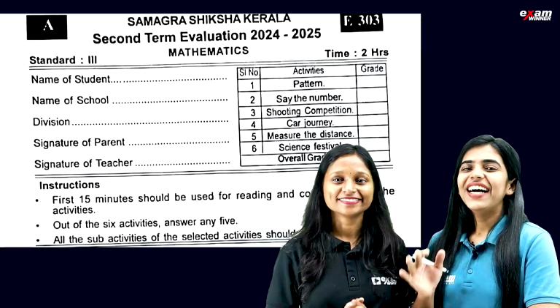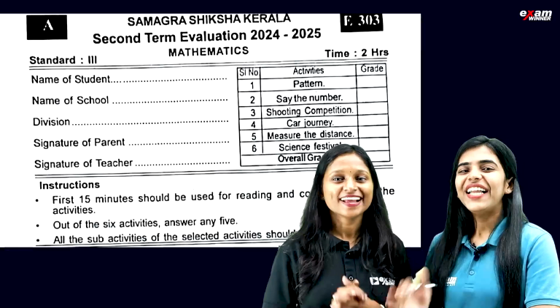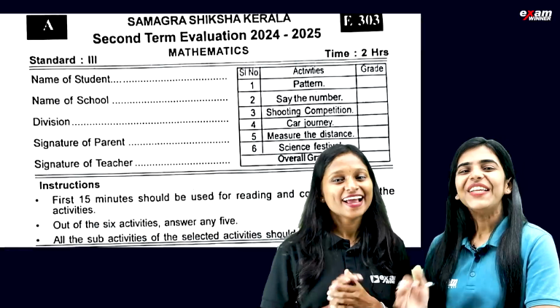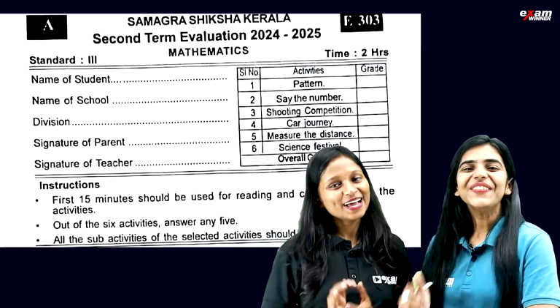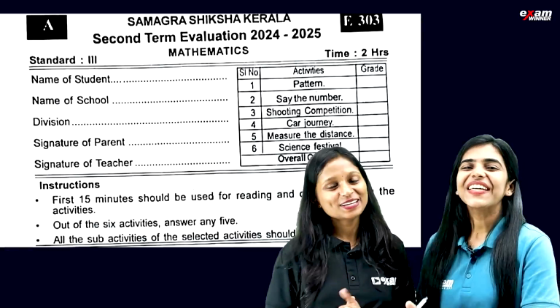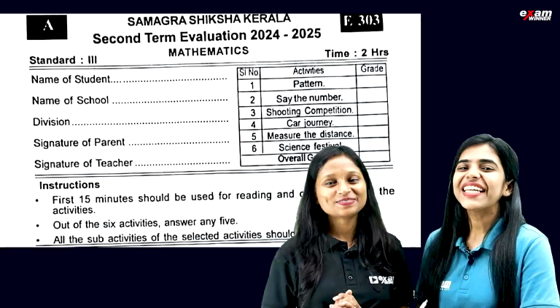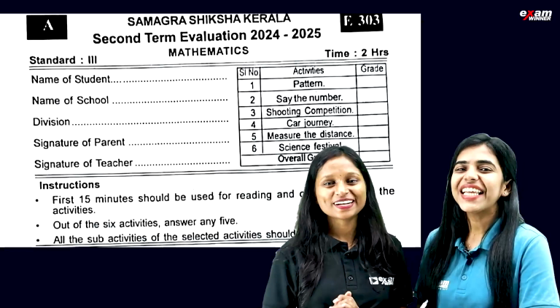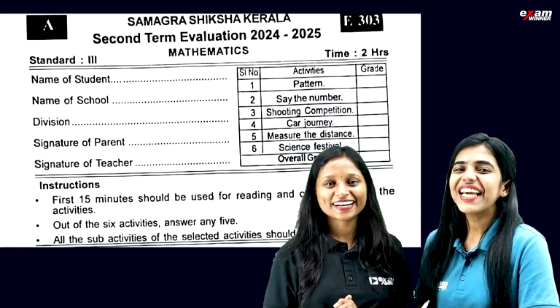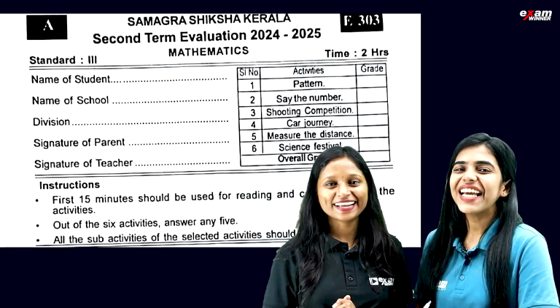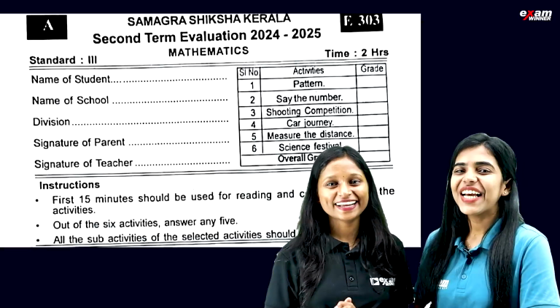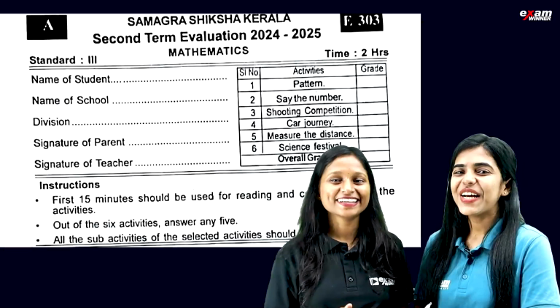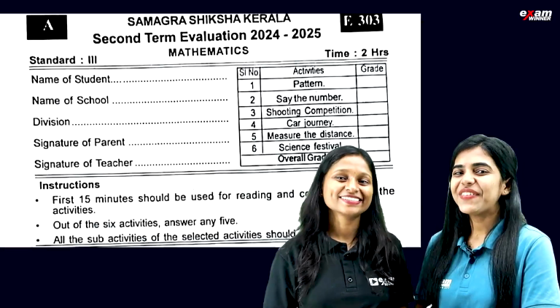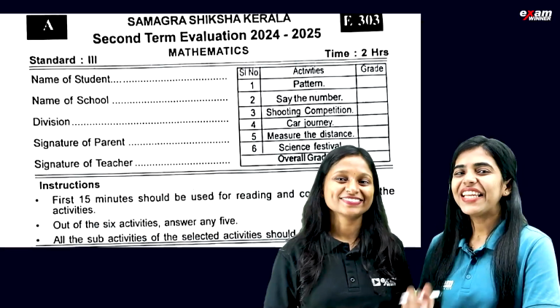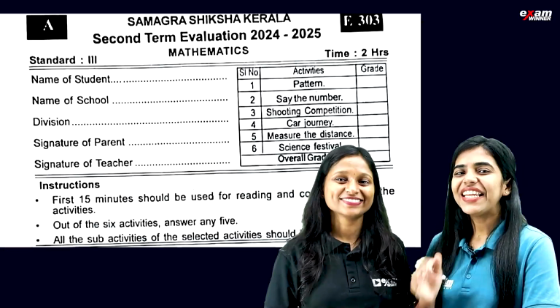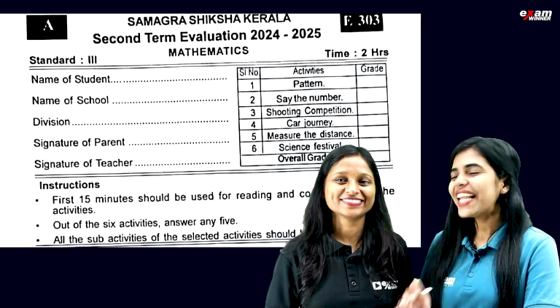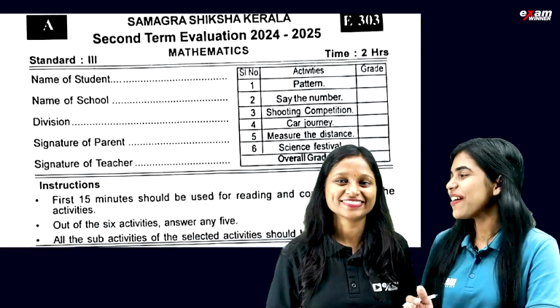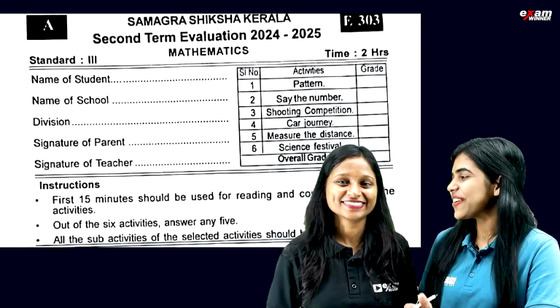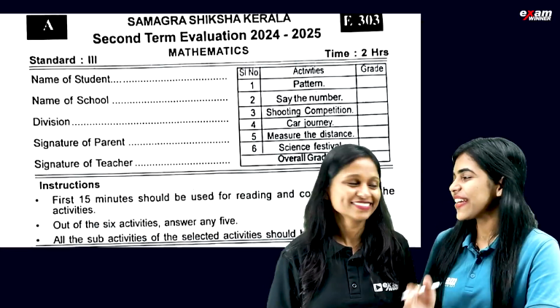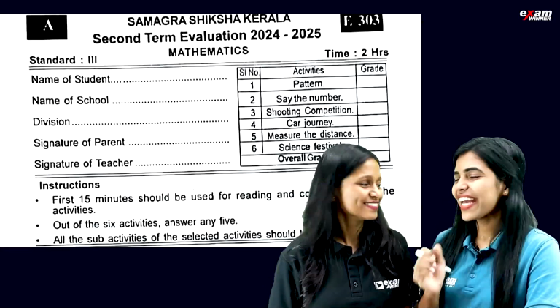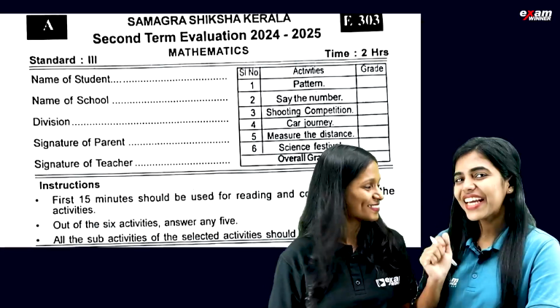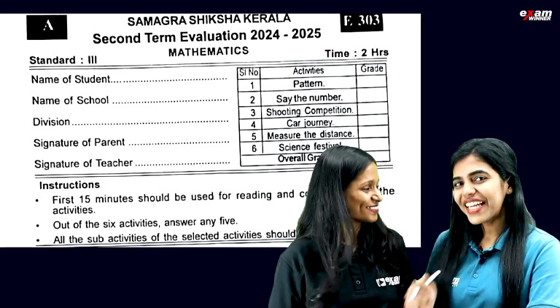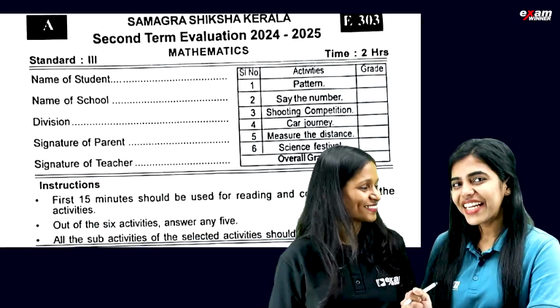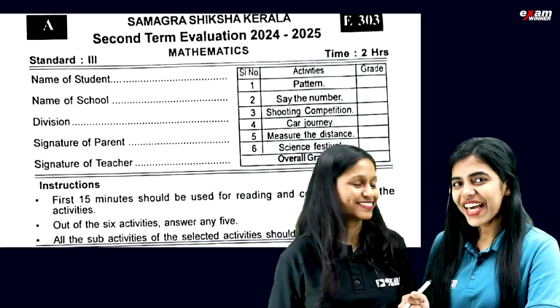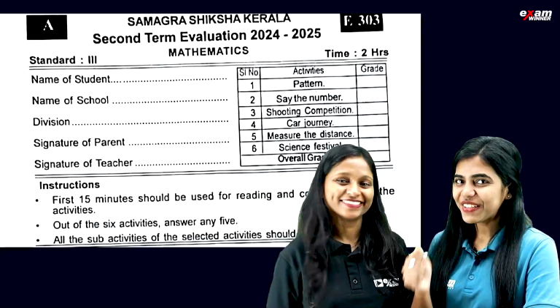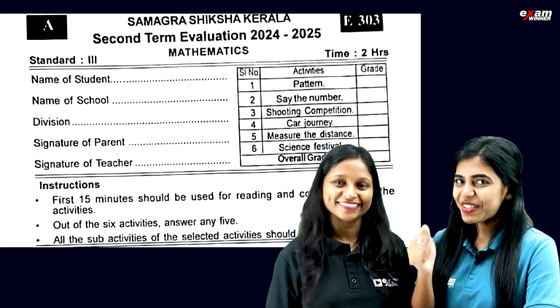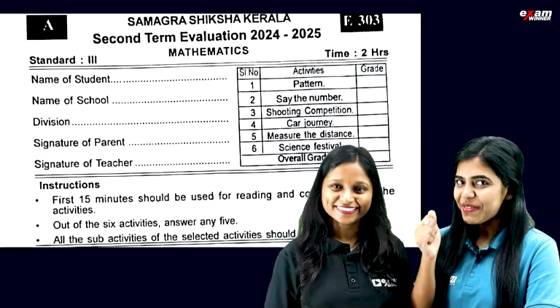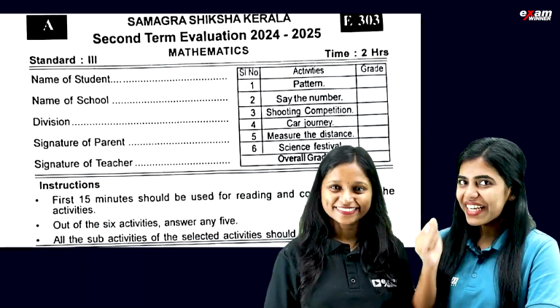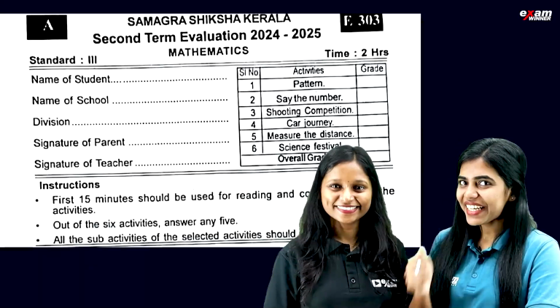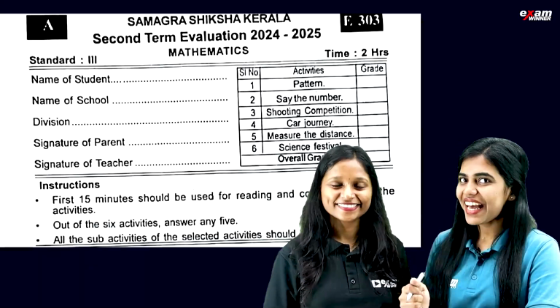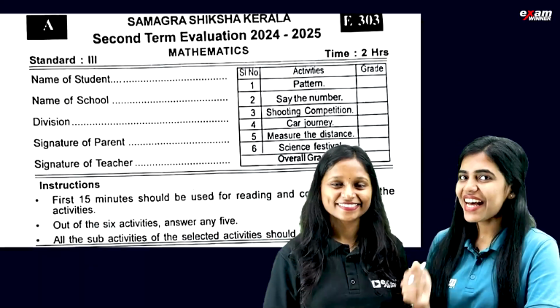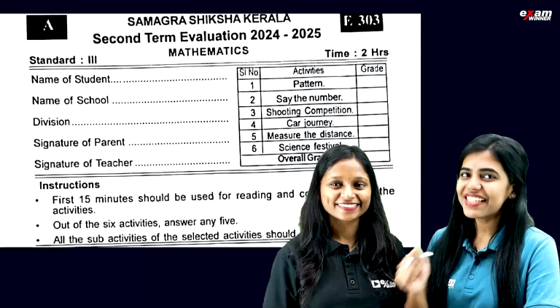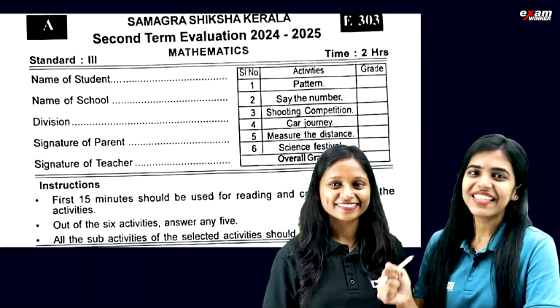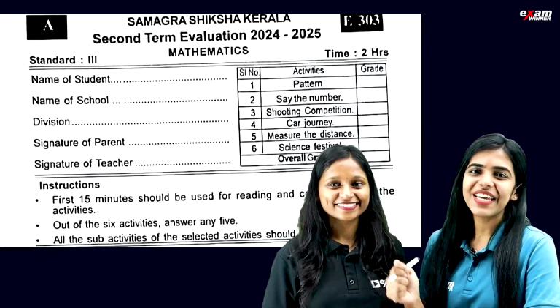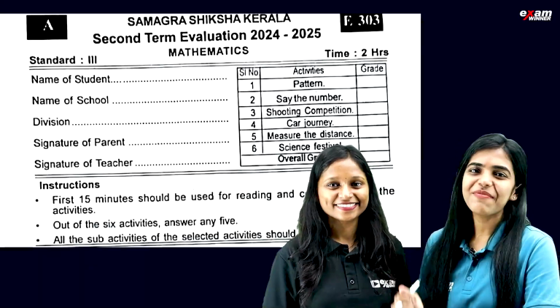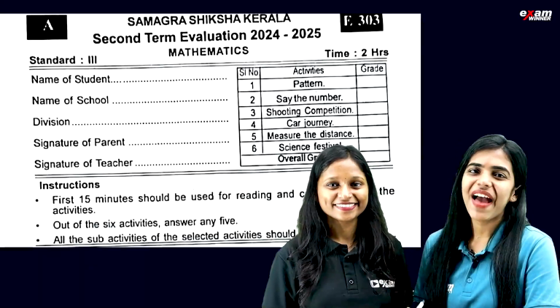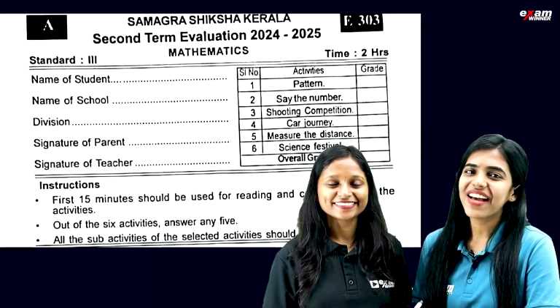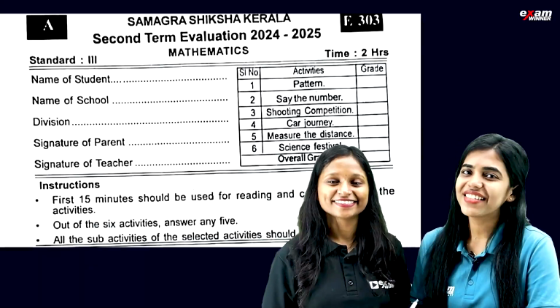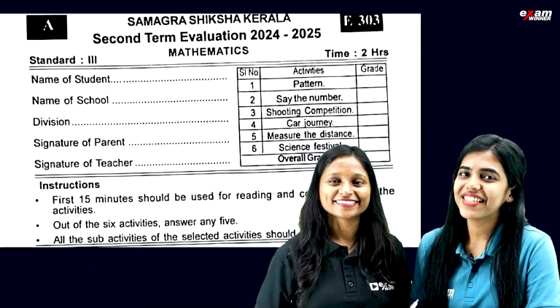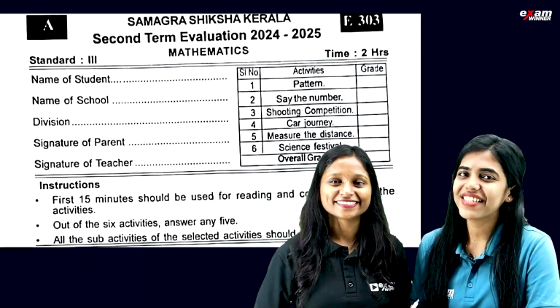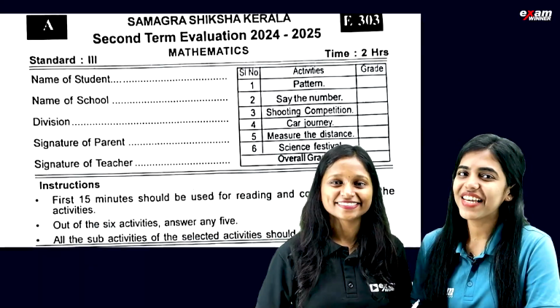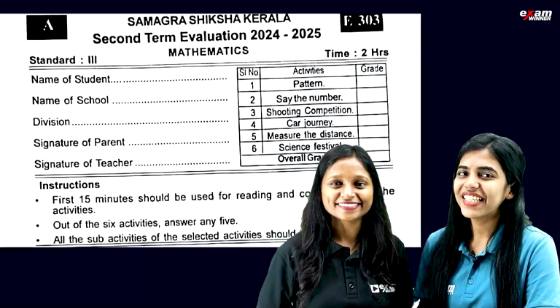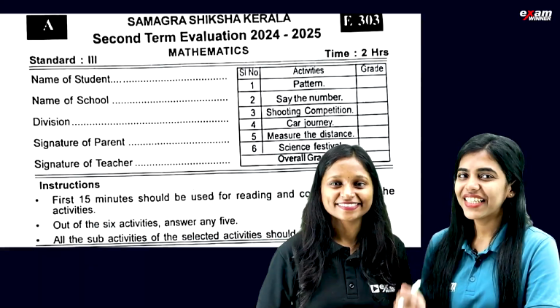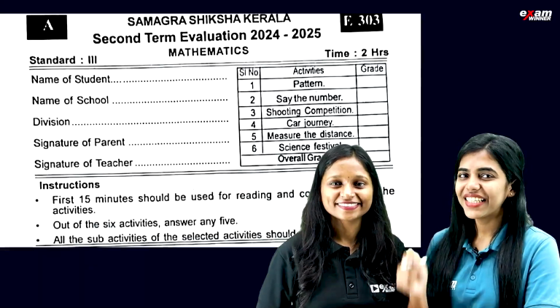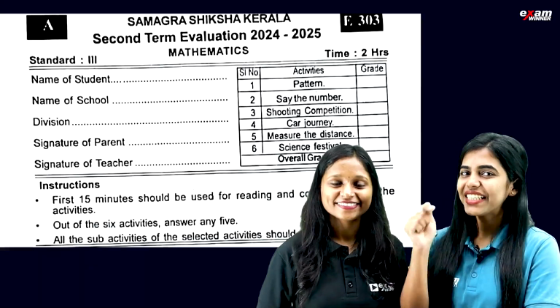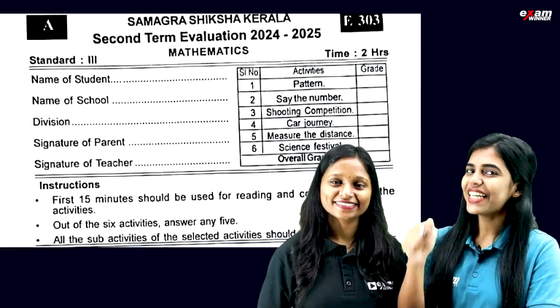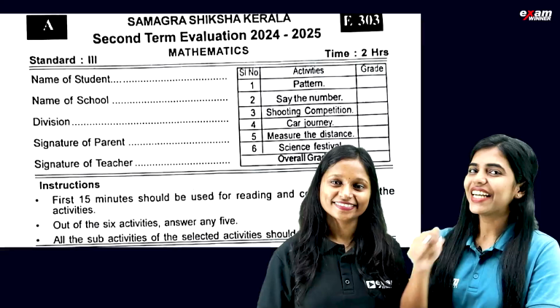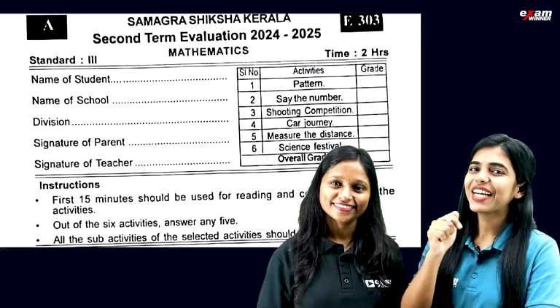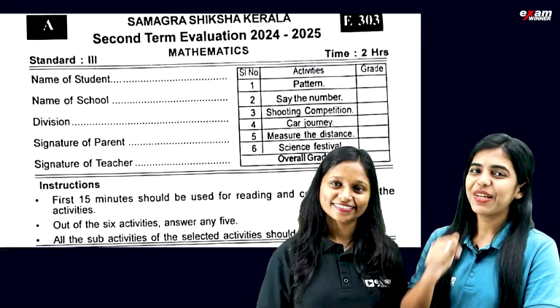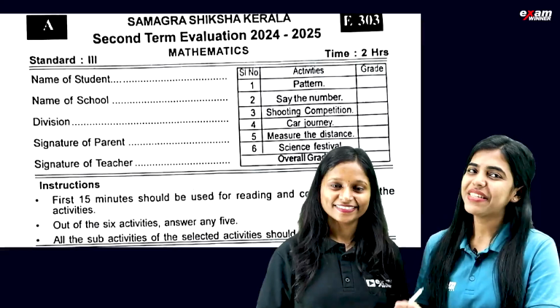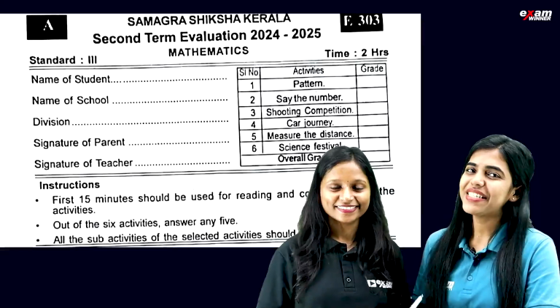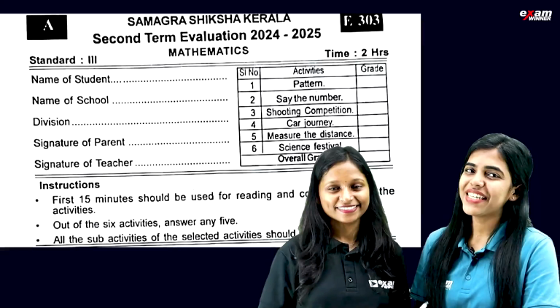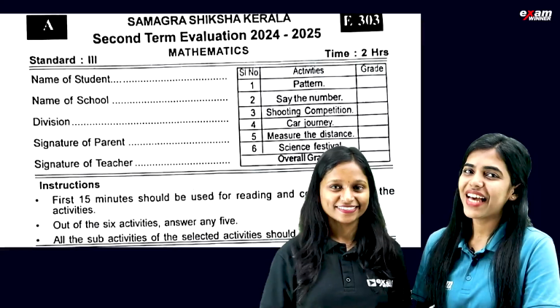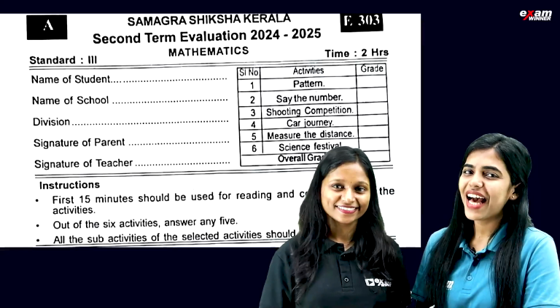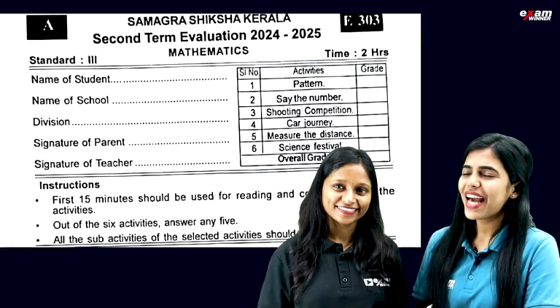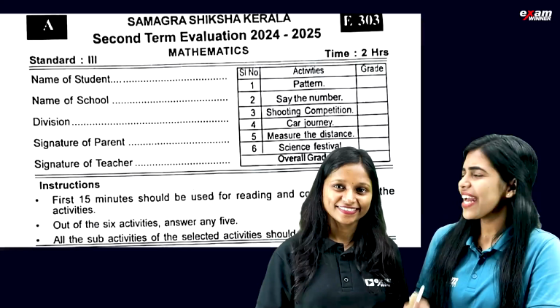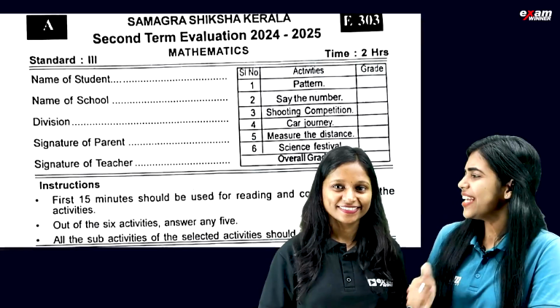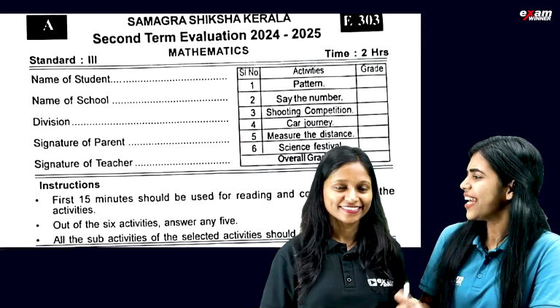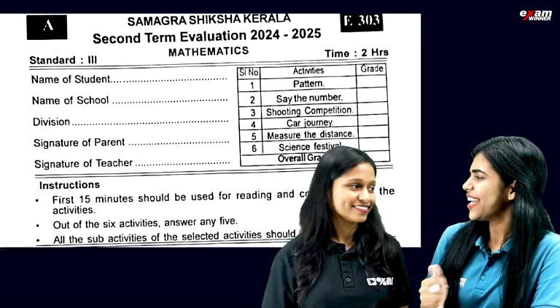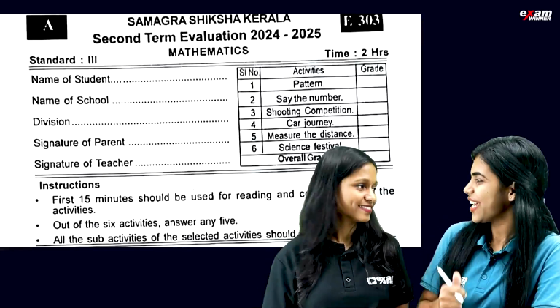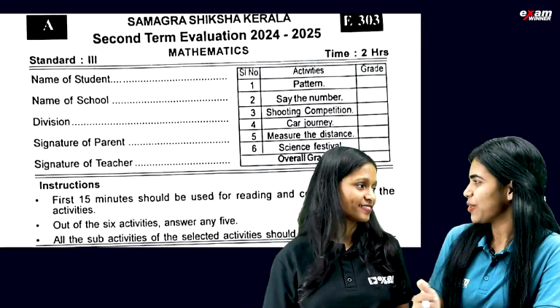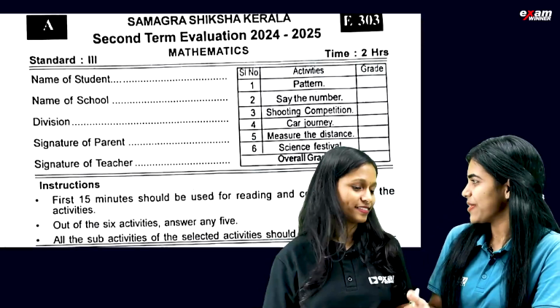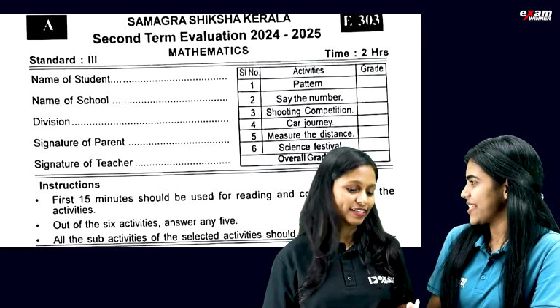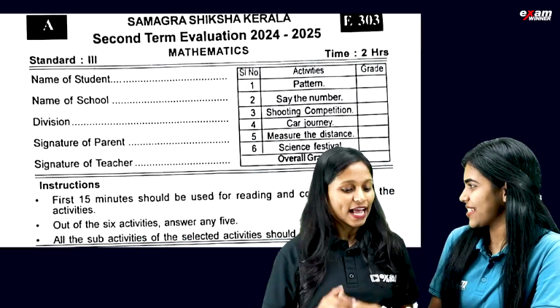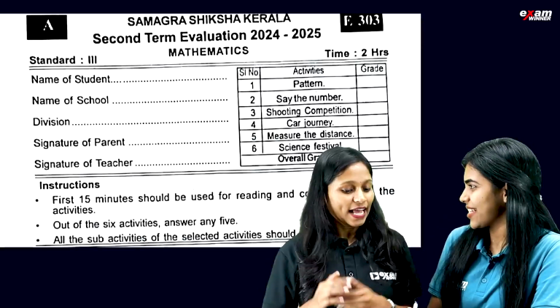Hello everyone. We have come from Class 3 math exam. Comment if you want this exam.